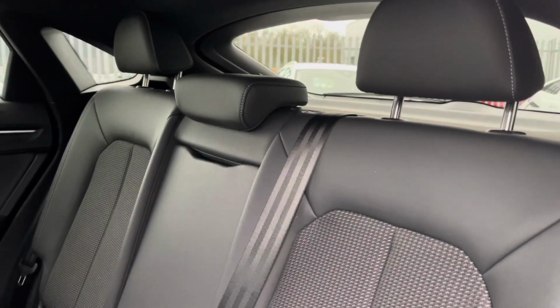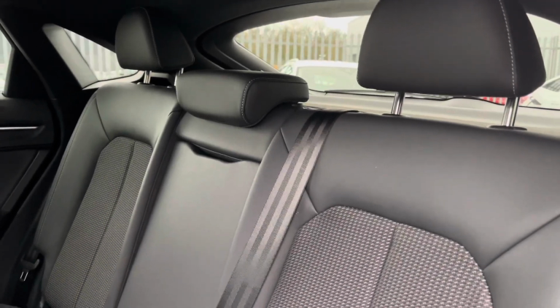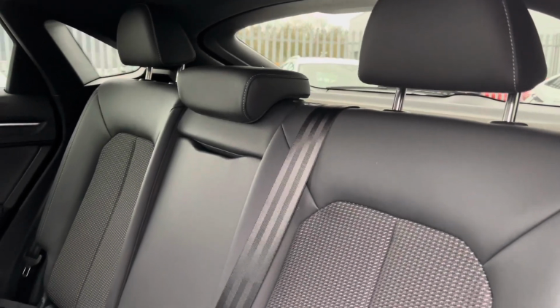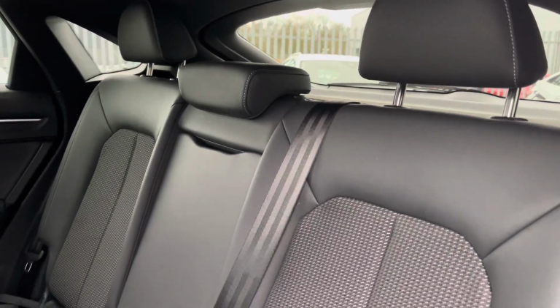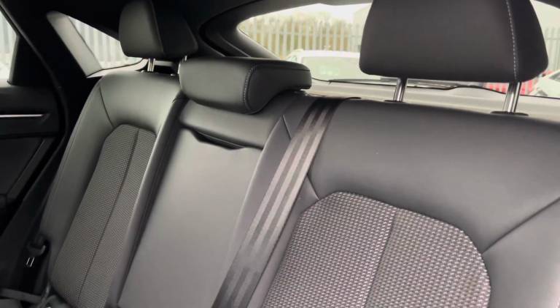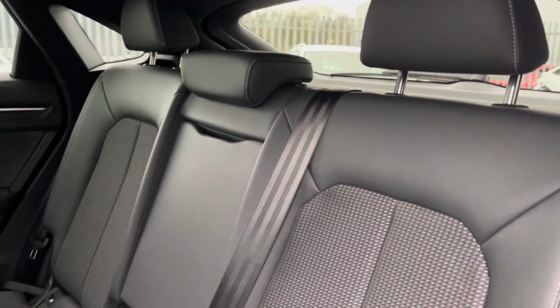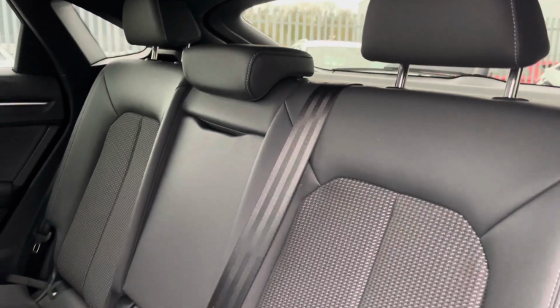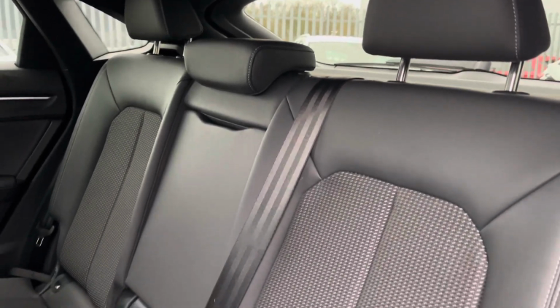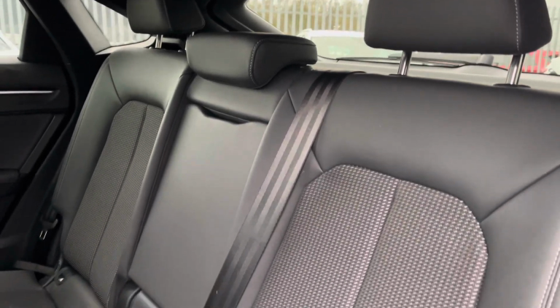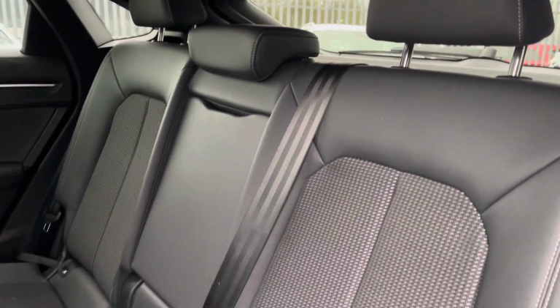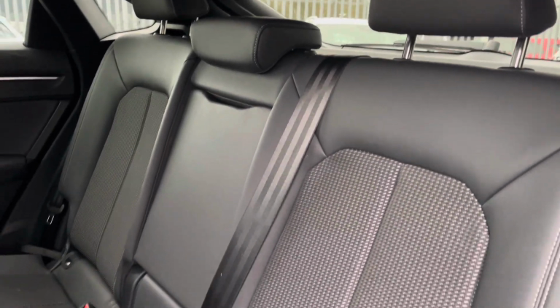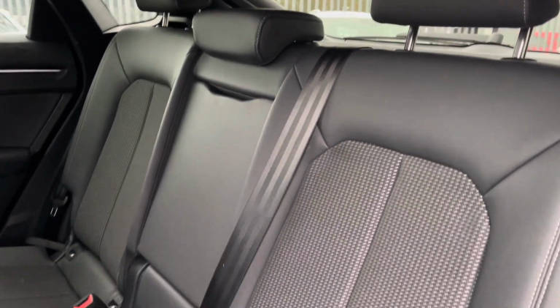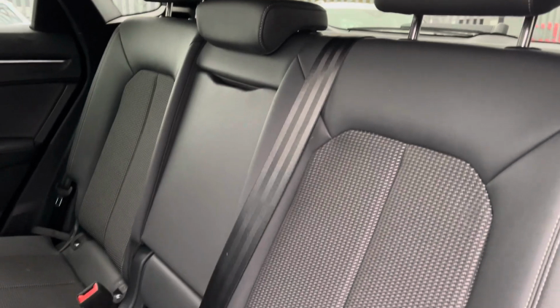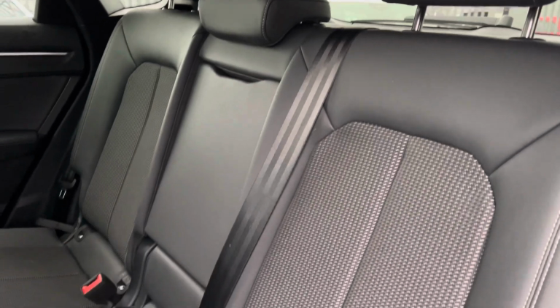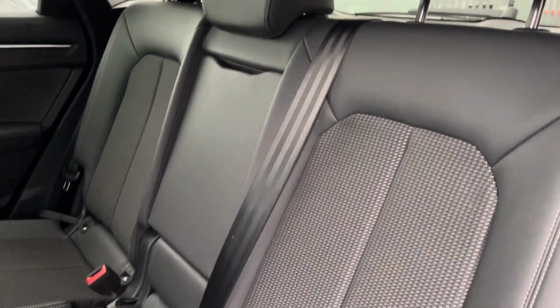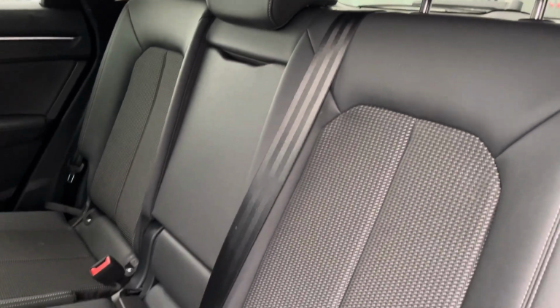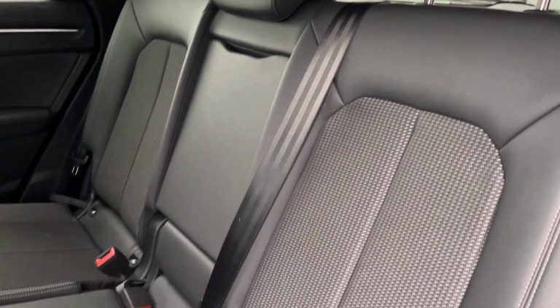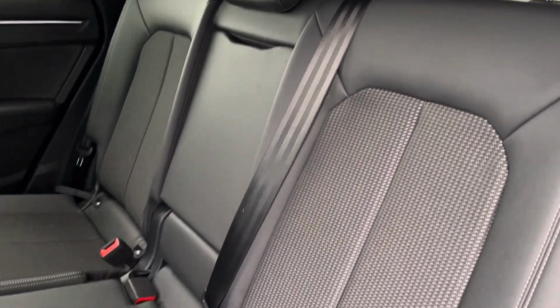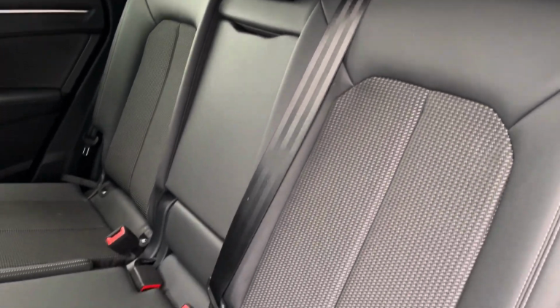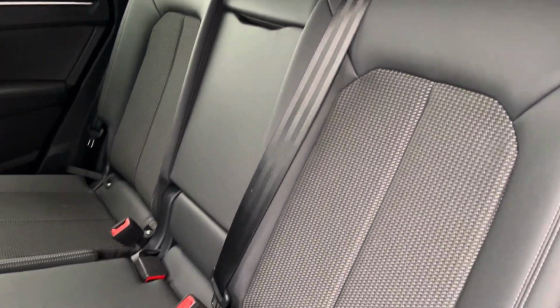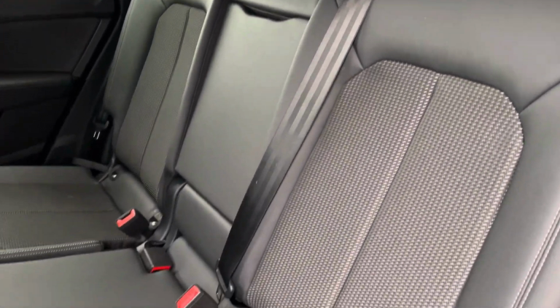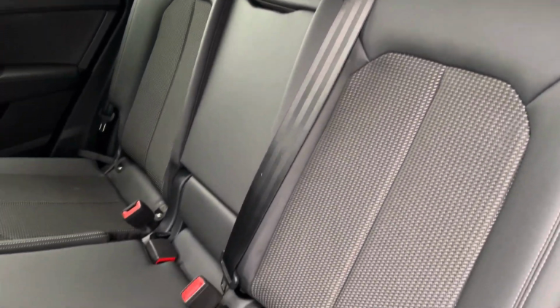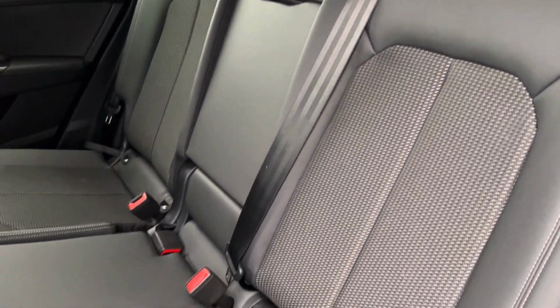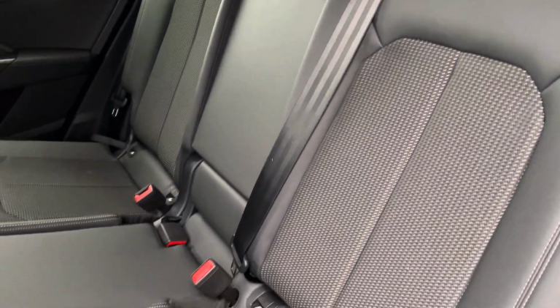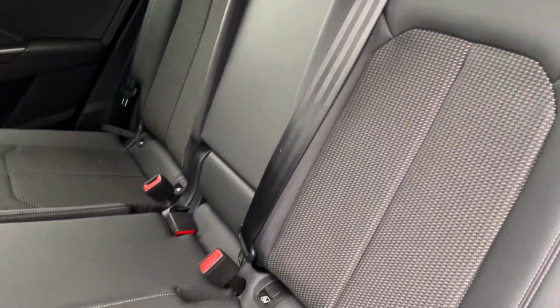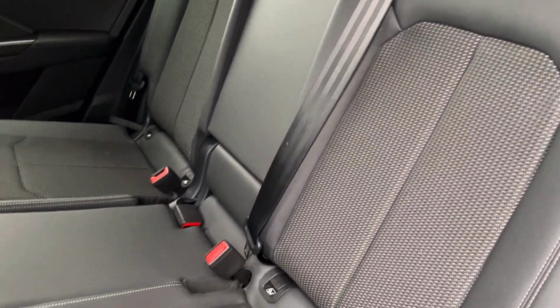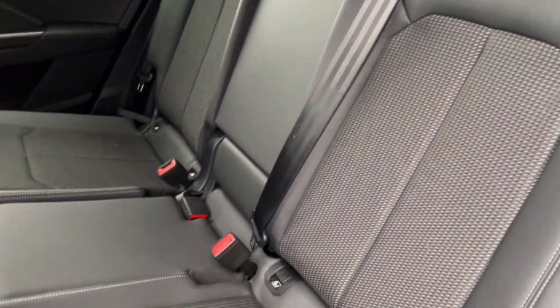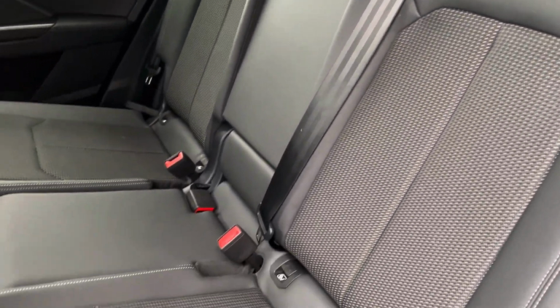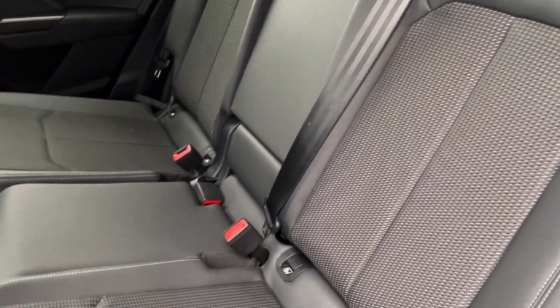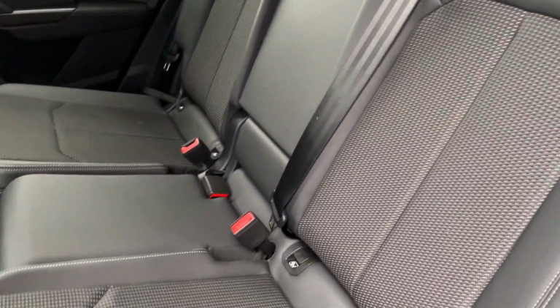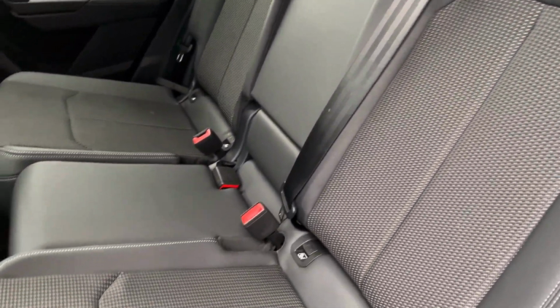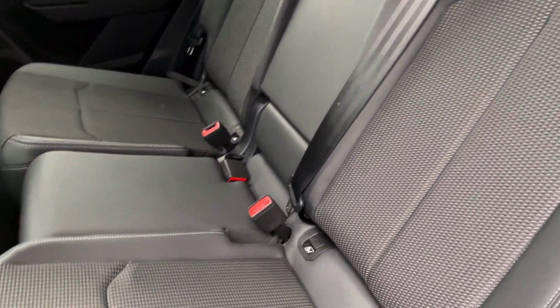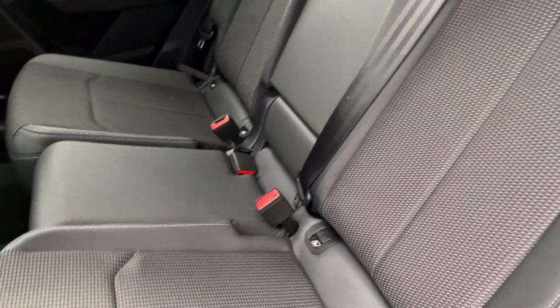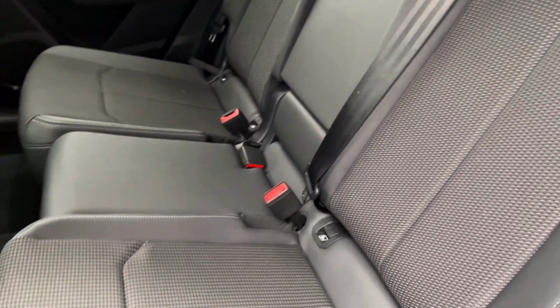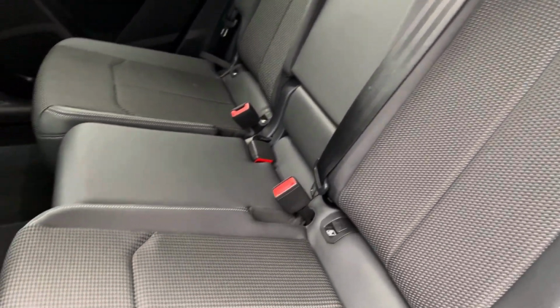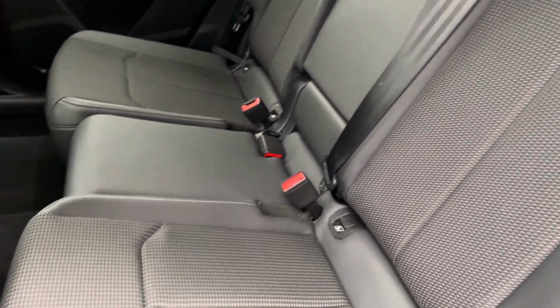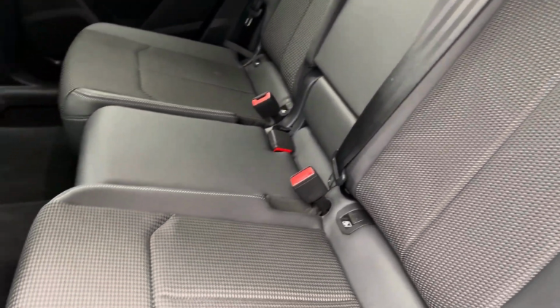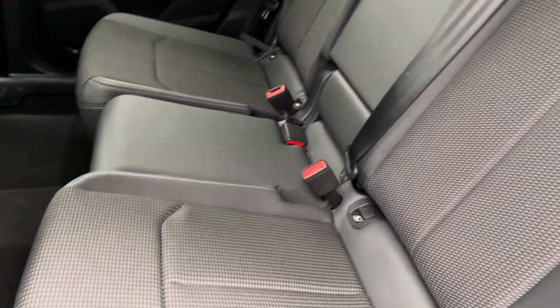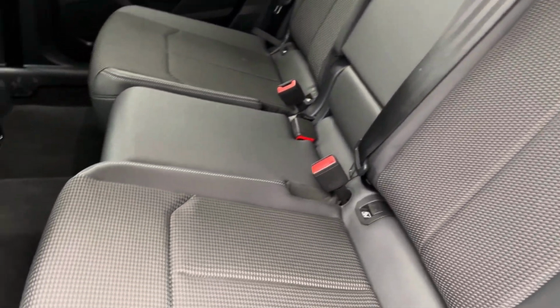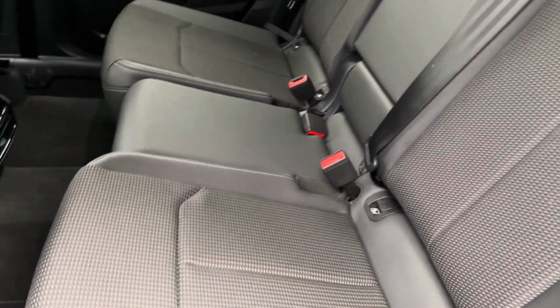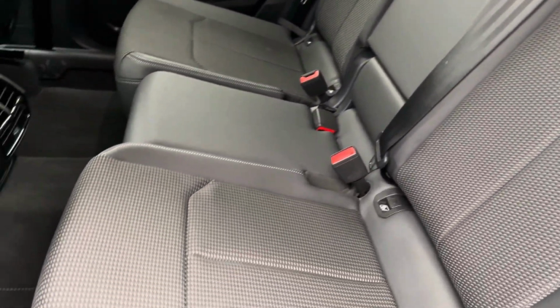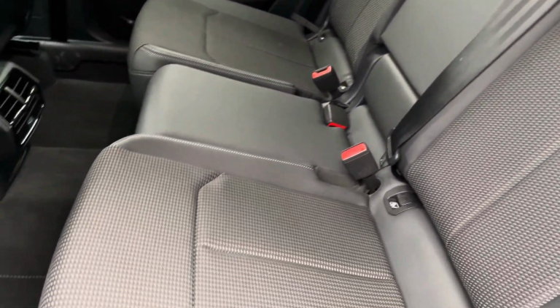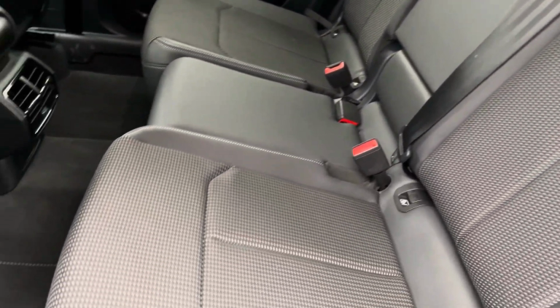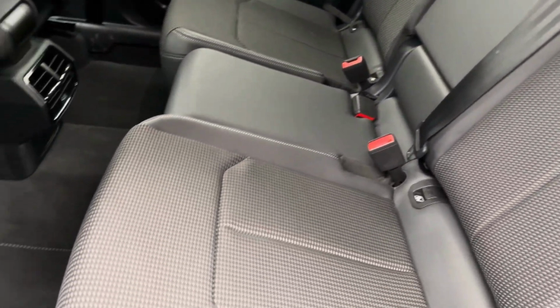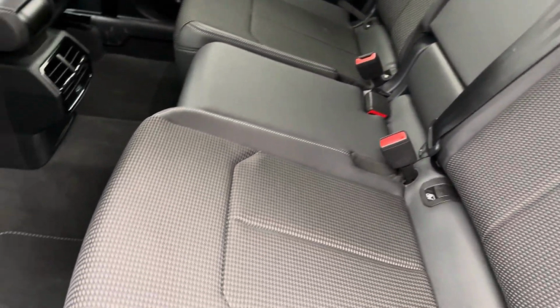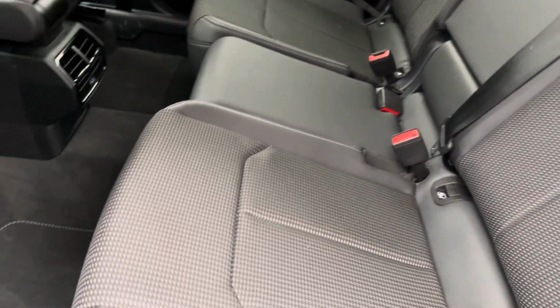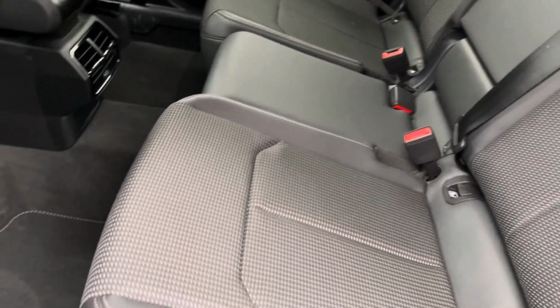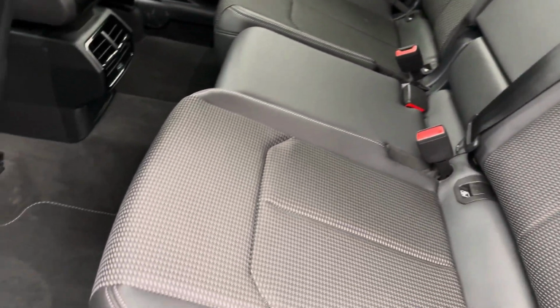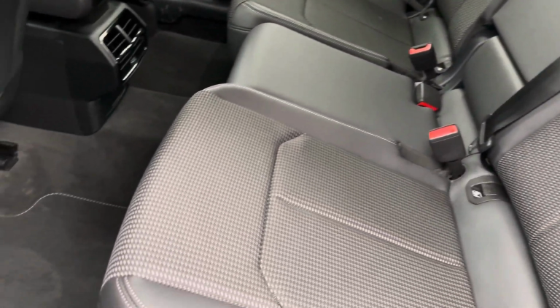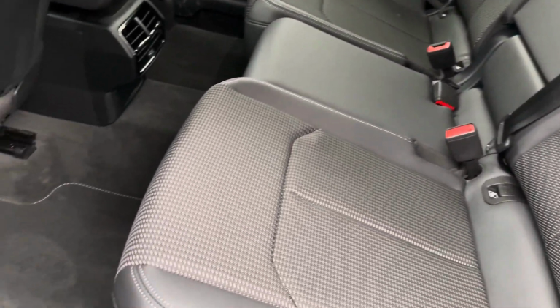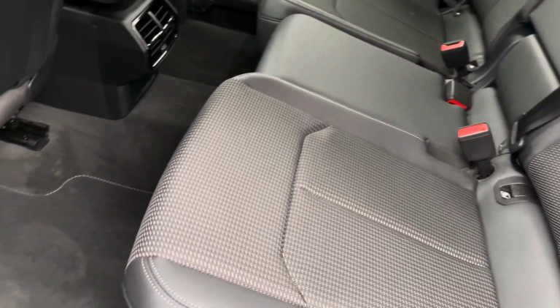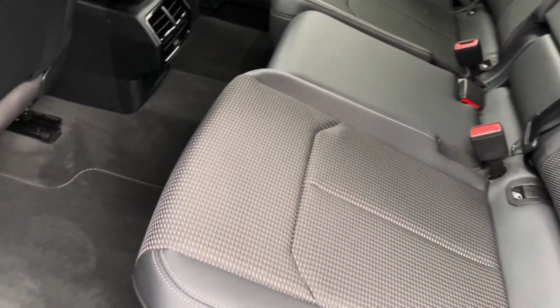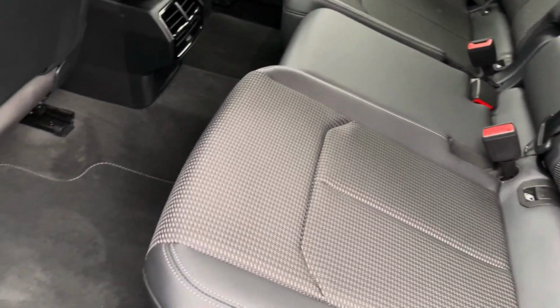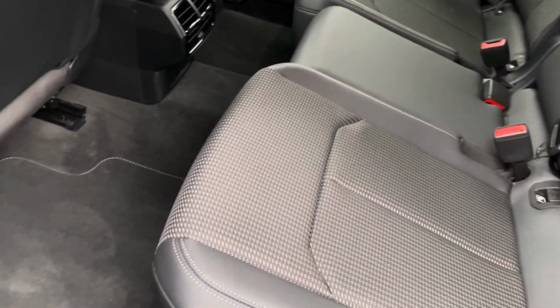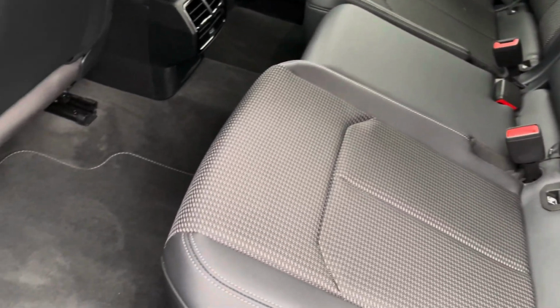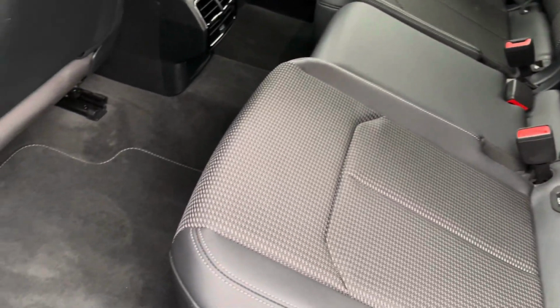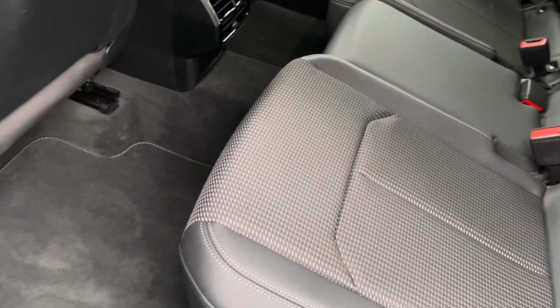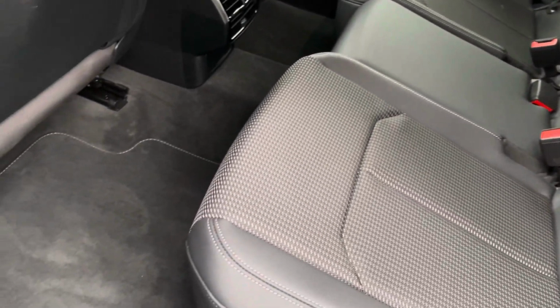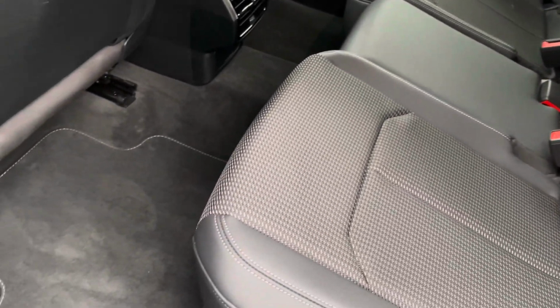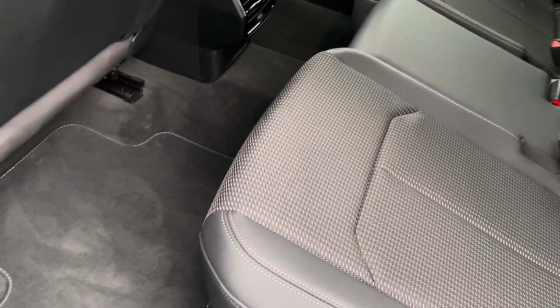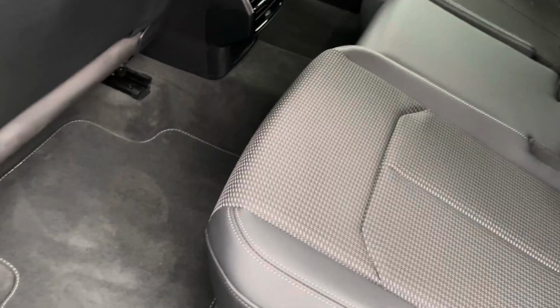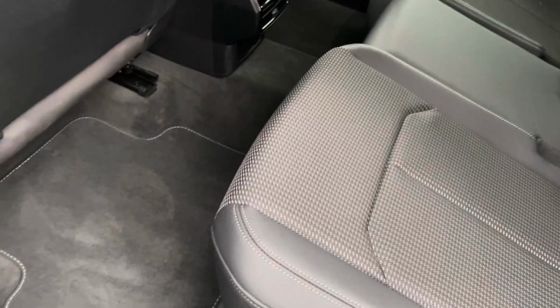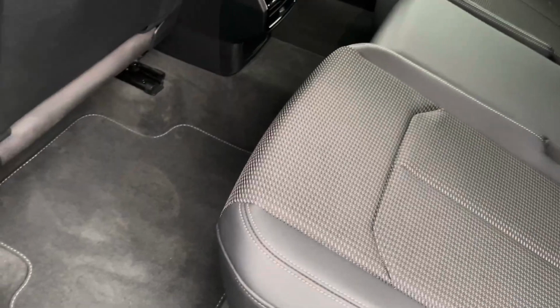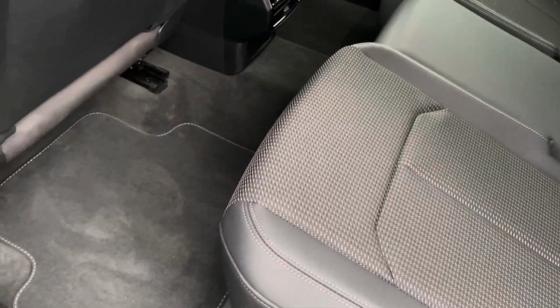Moving to the interior, it comes with upholstery in a half leatherette and pulse cloth combination, which provides plenty of comfort as well as legroom for your rear passengers.